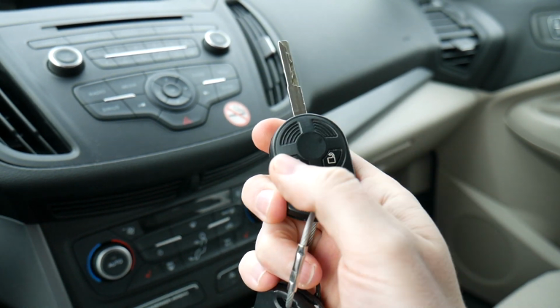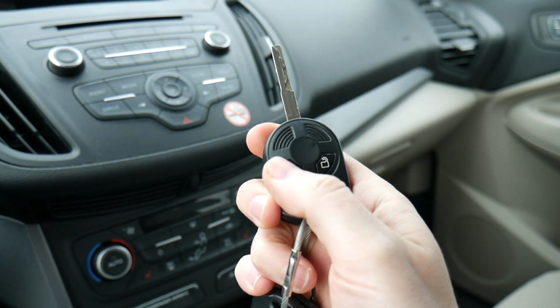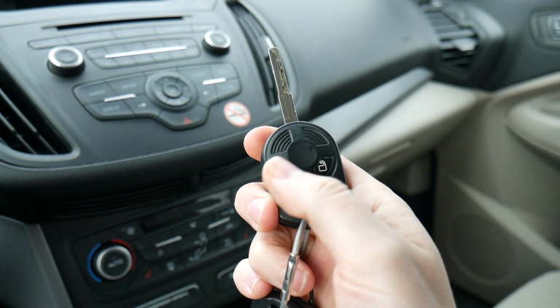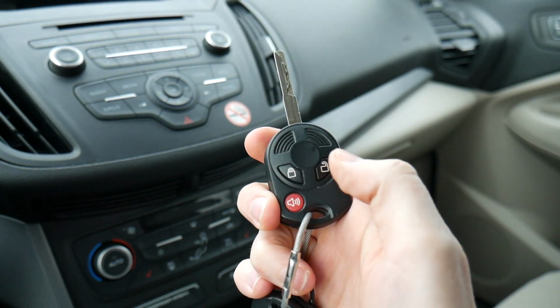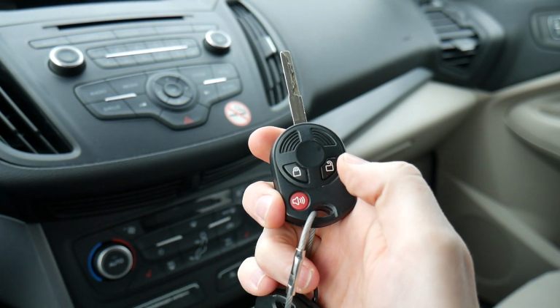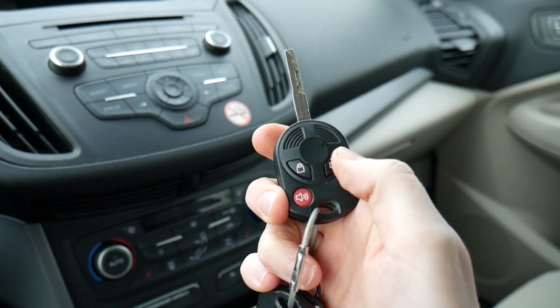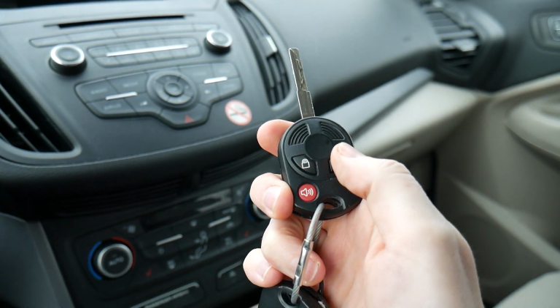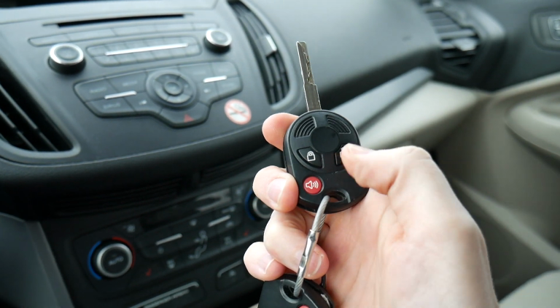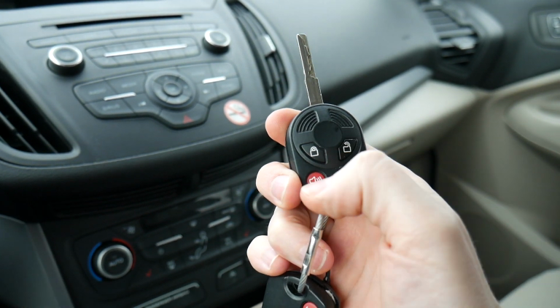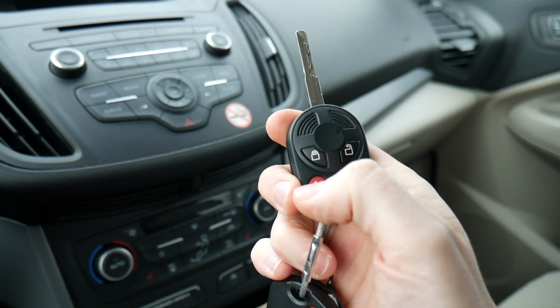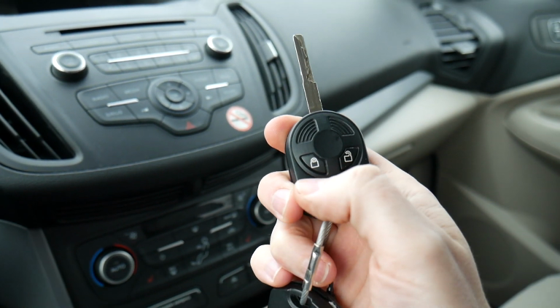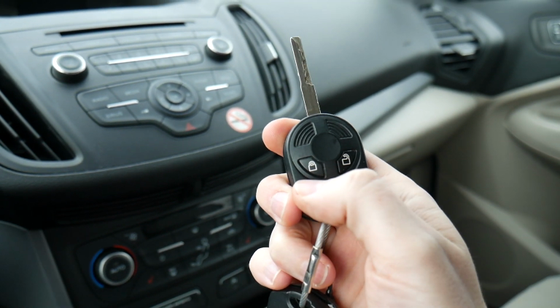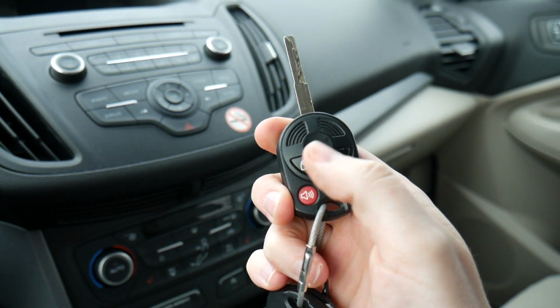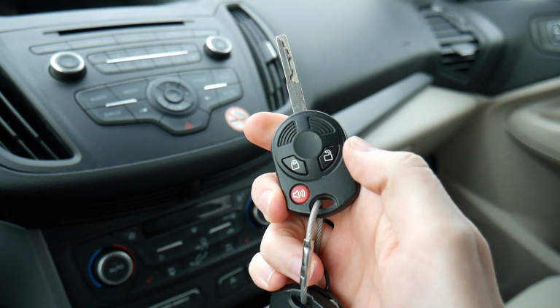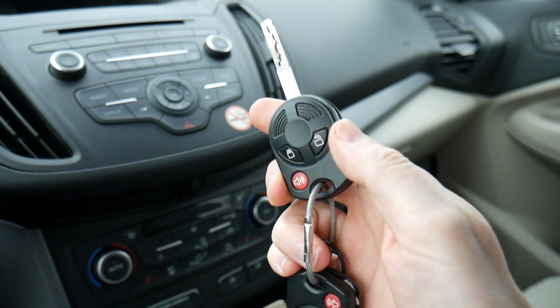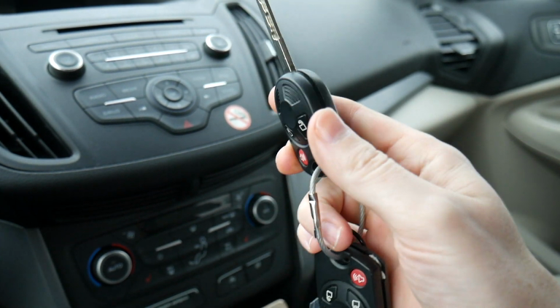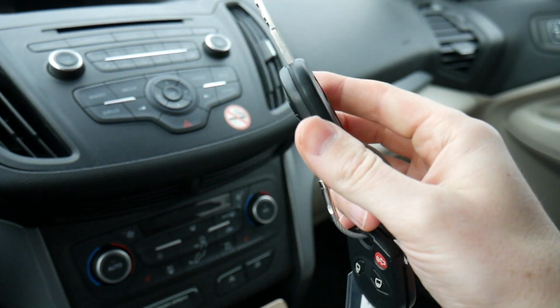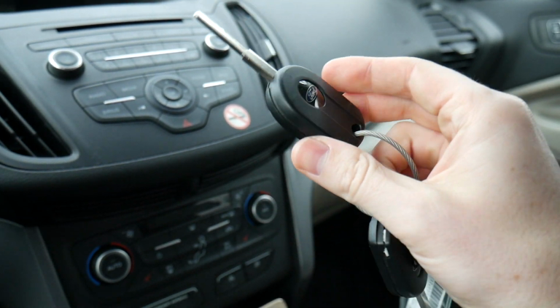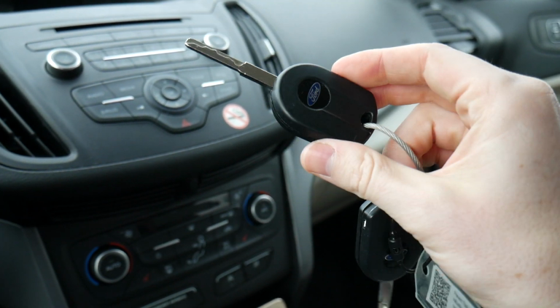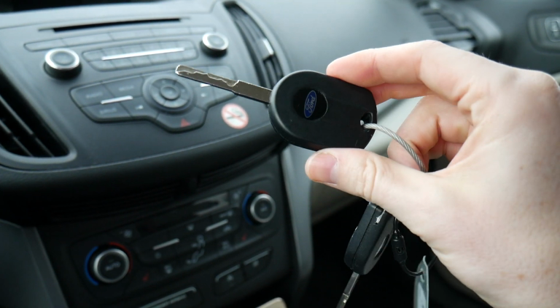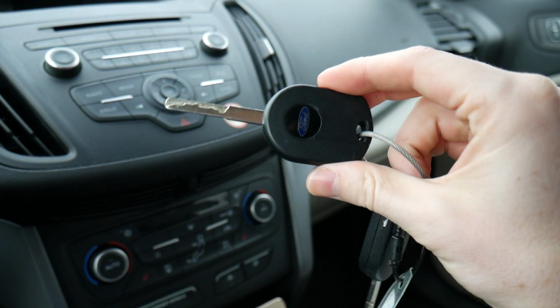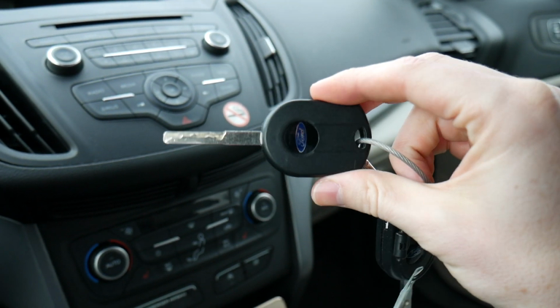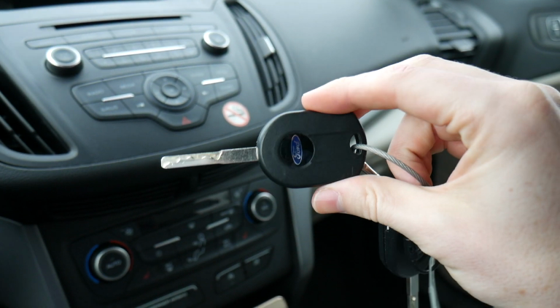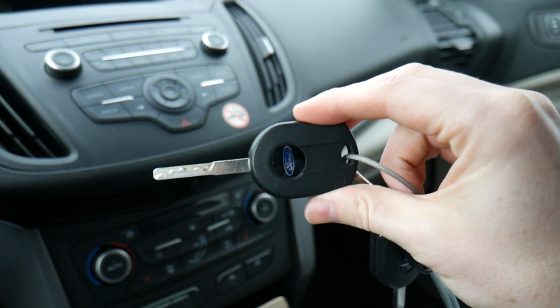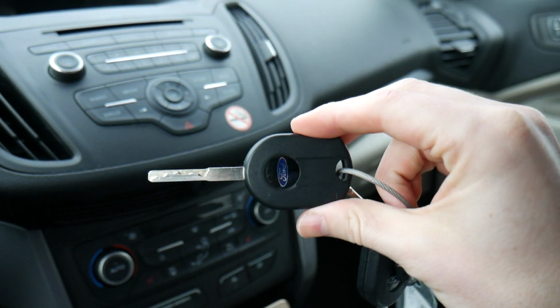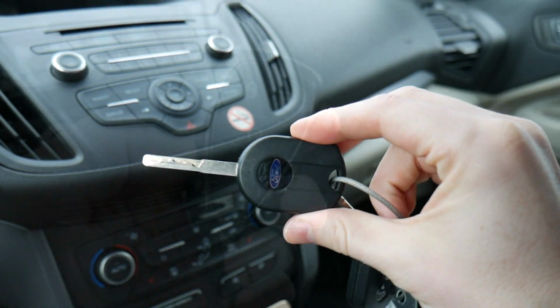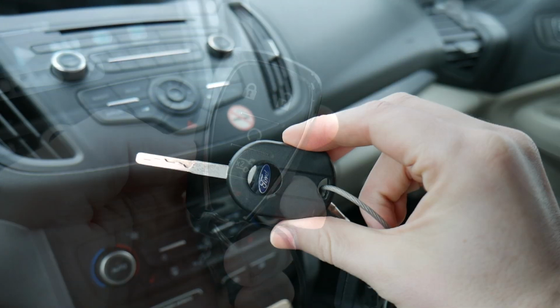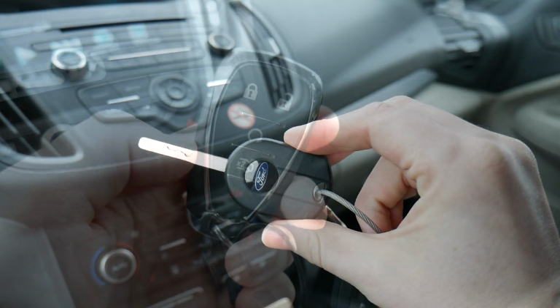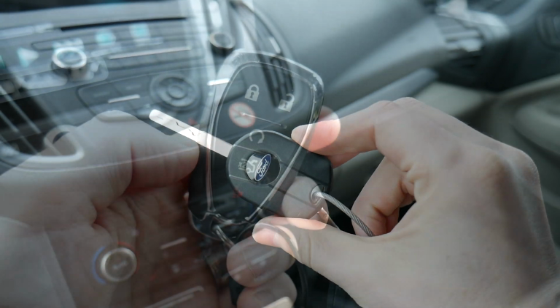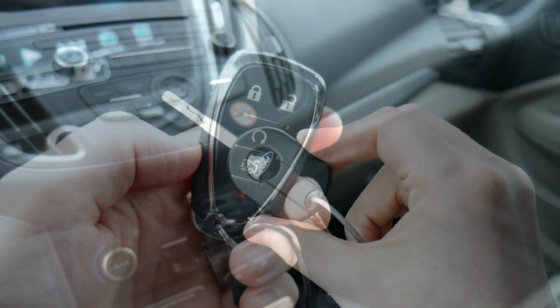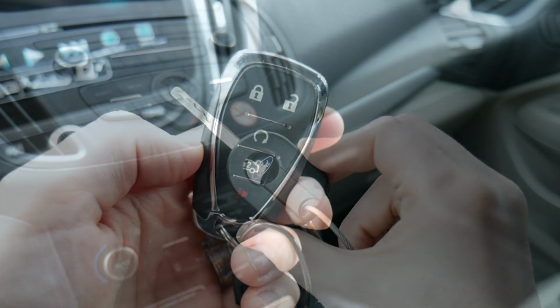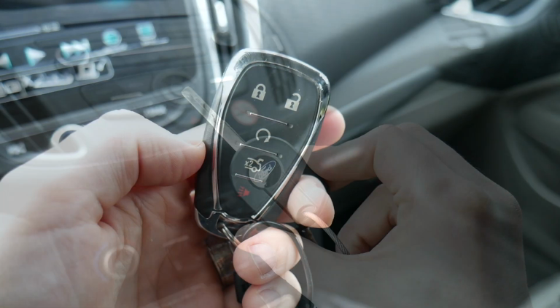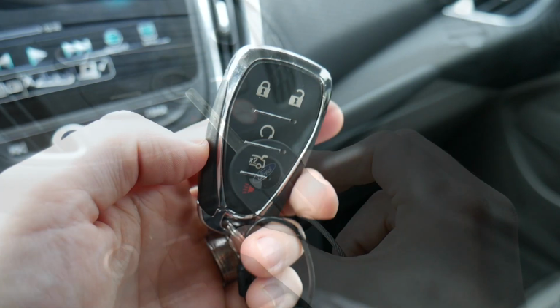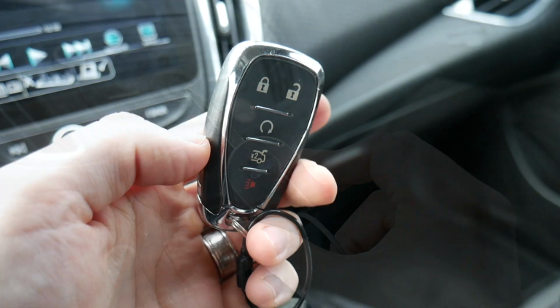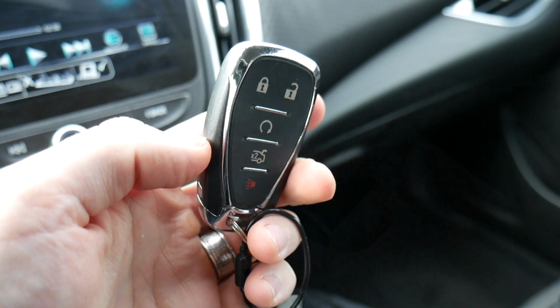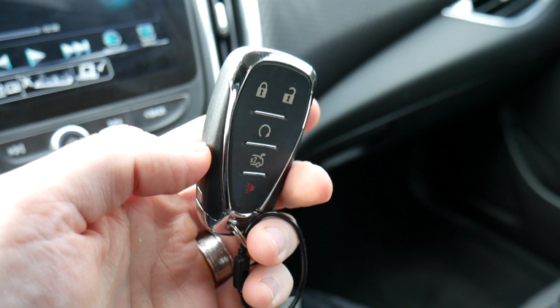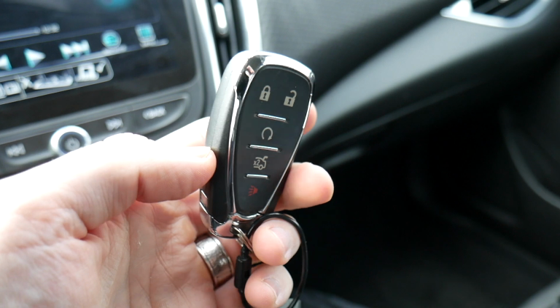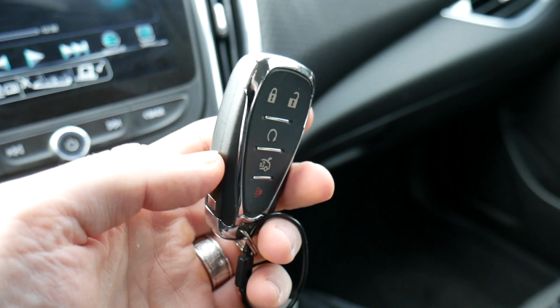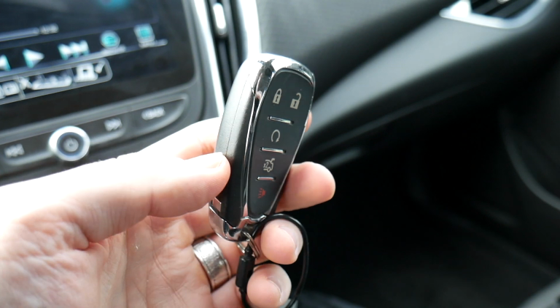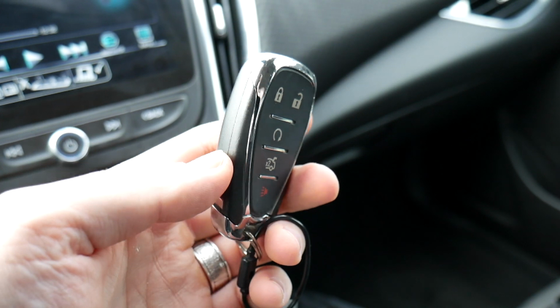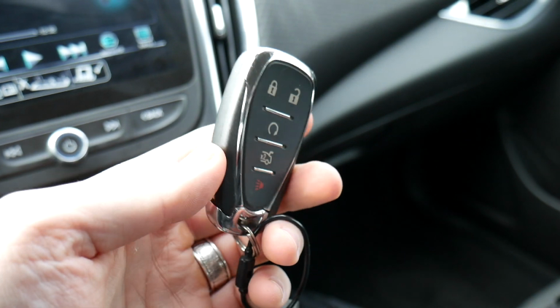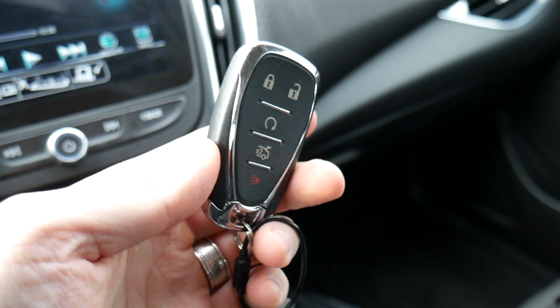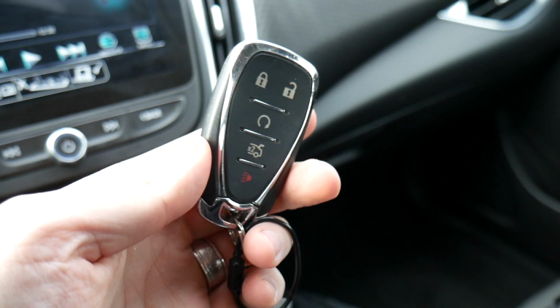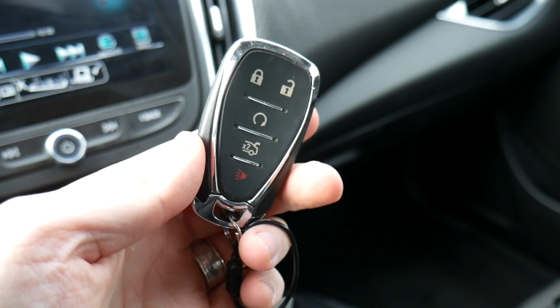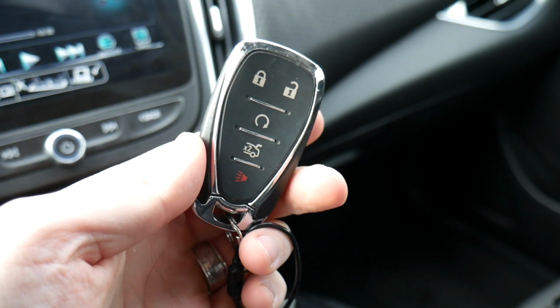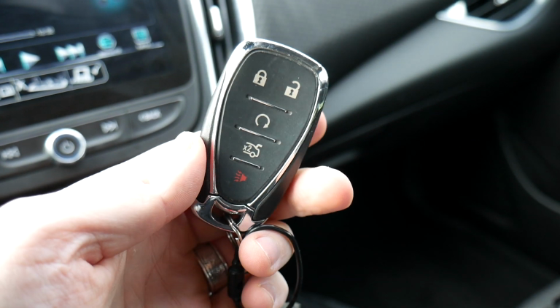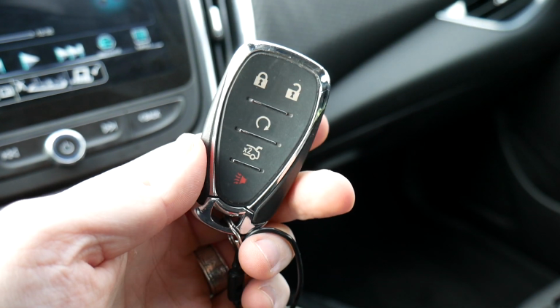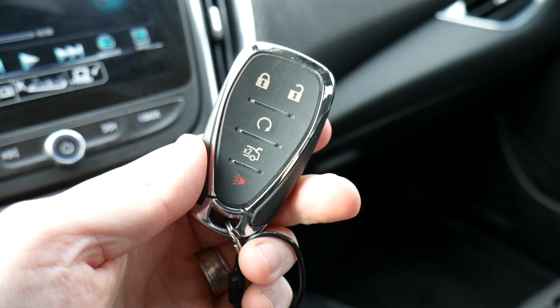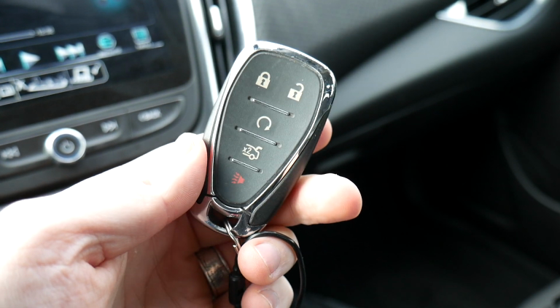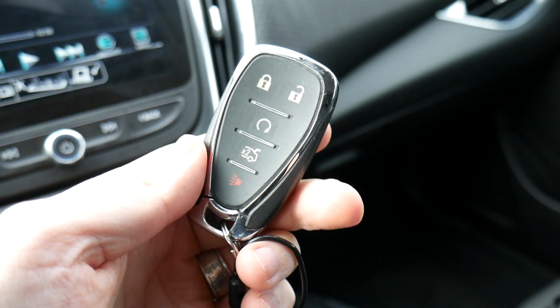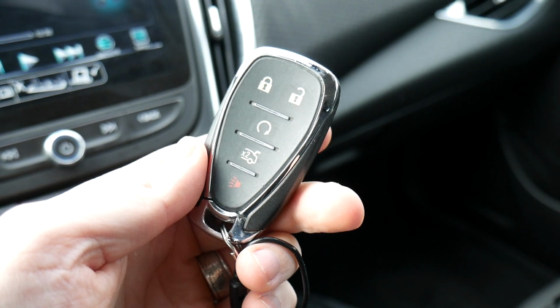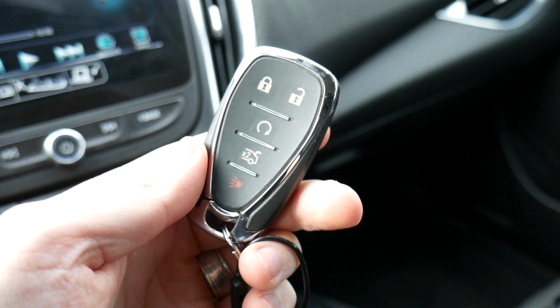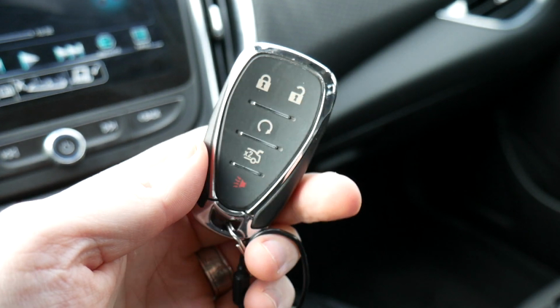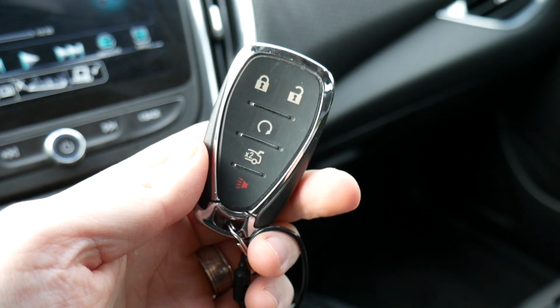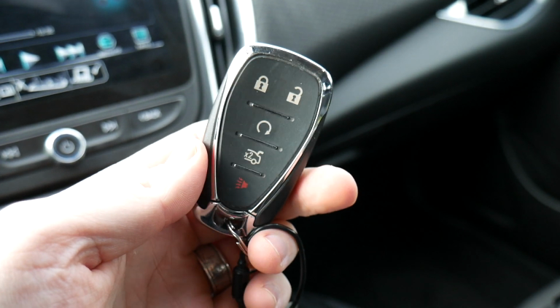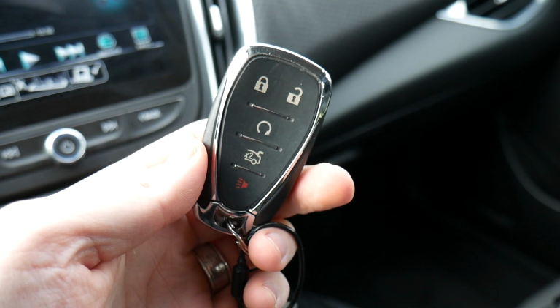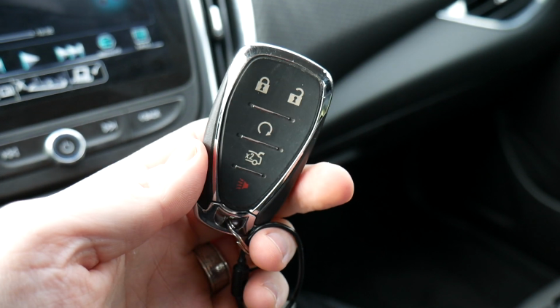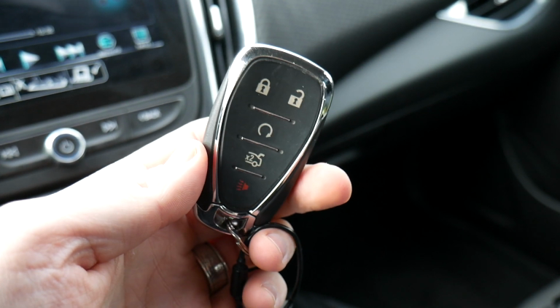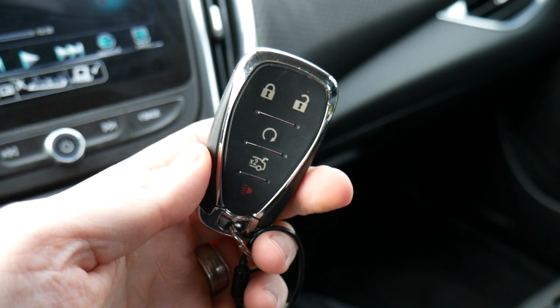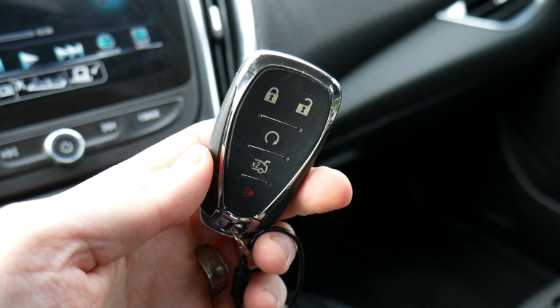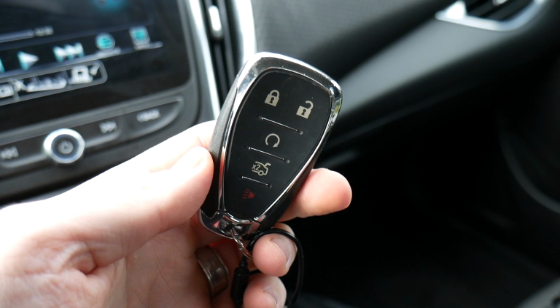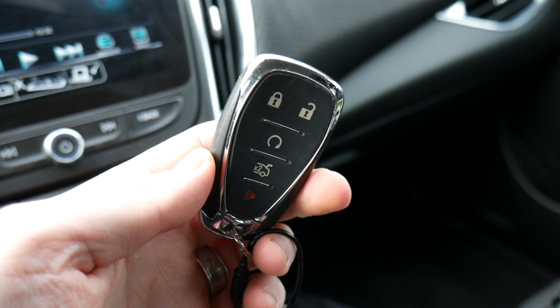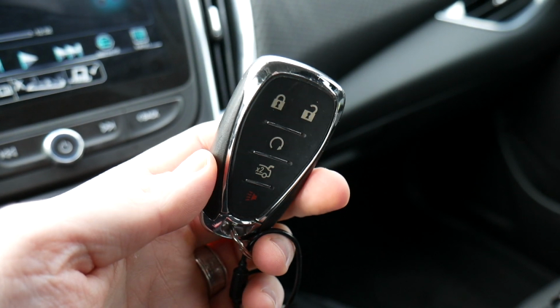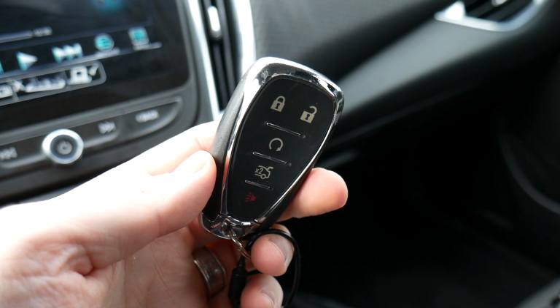And last up we've got the 2018 Ford Escape — circular shape to it, only three buttons: lock, unlock, and a panic button, and again a physical key.